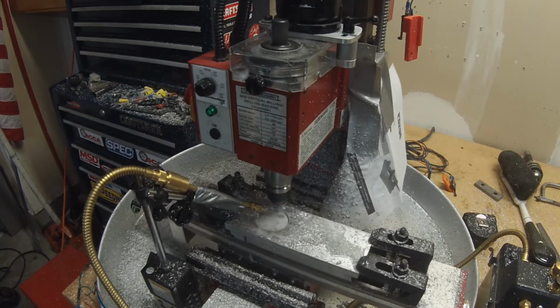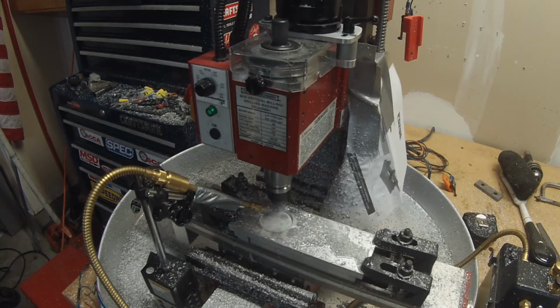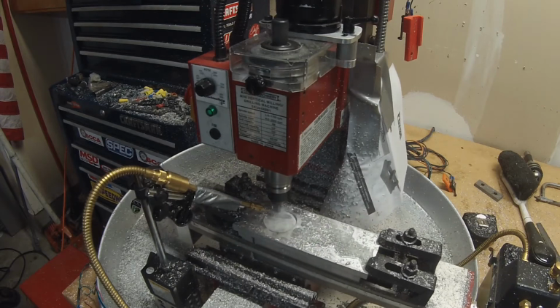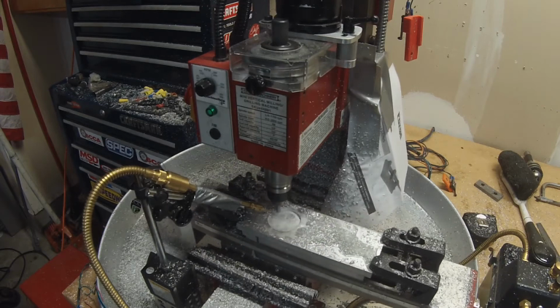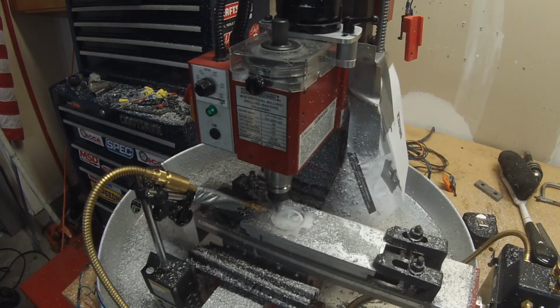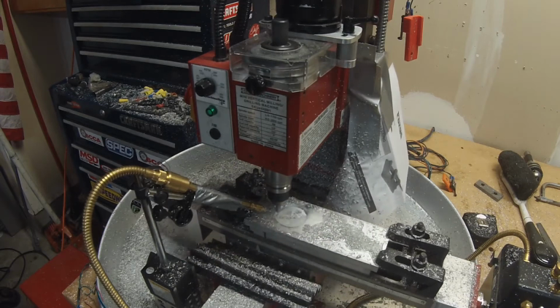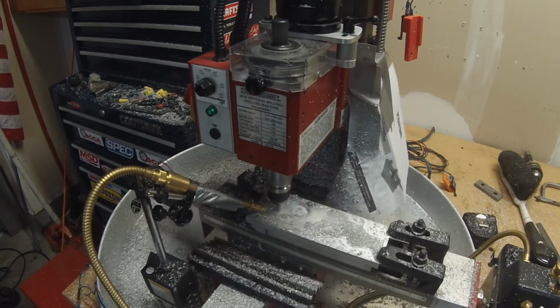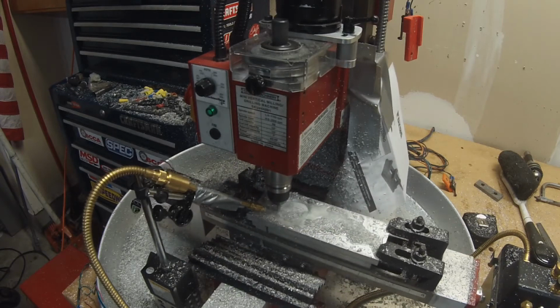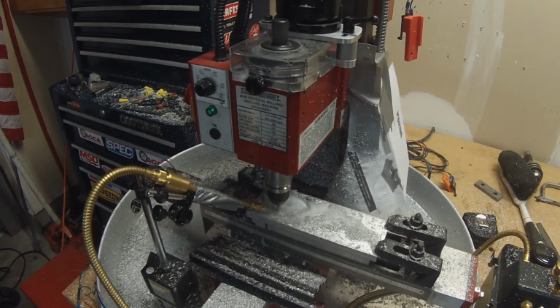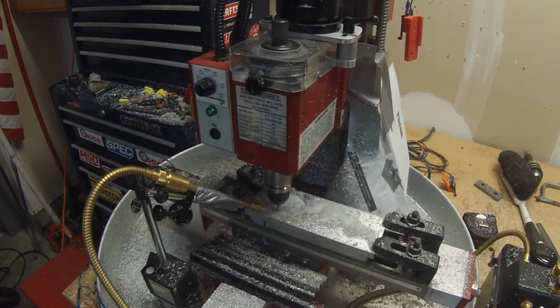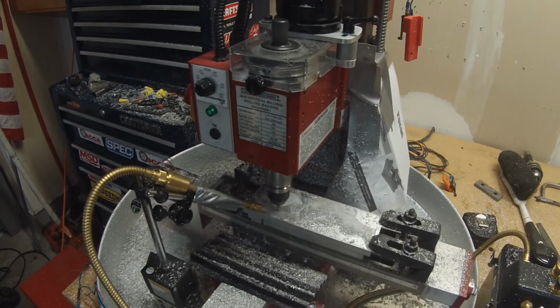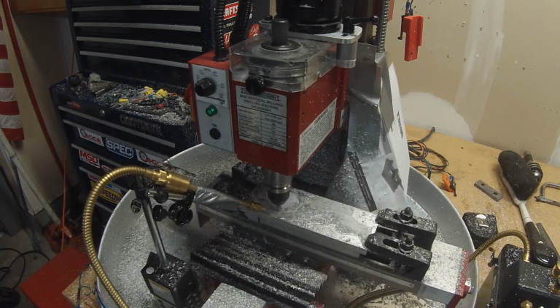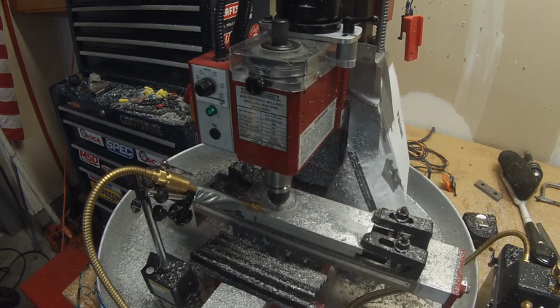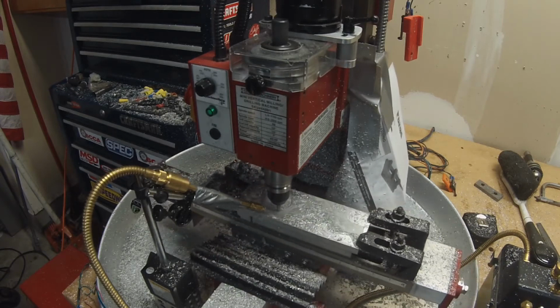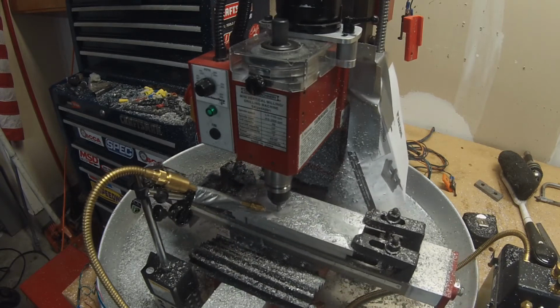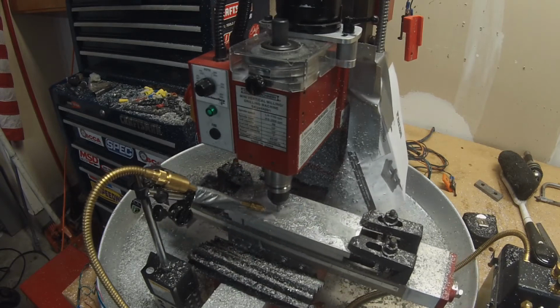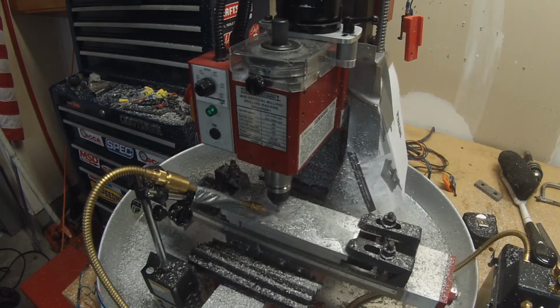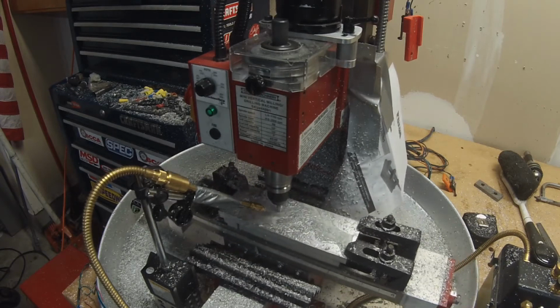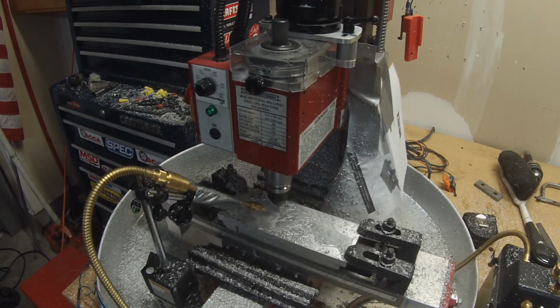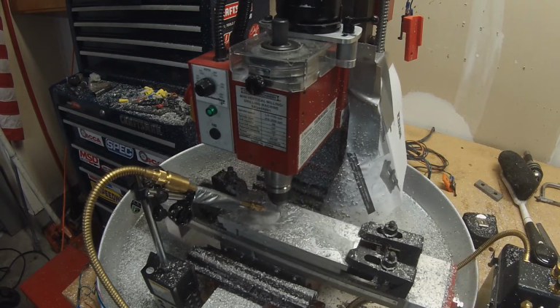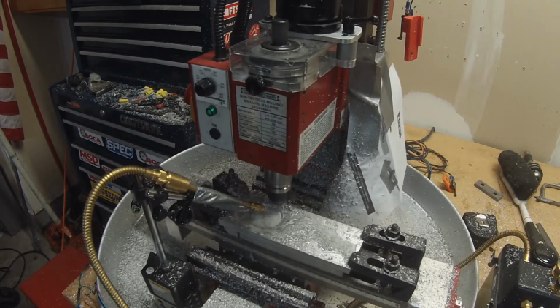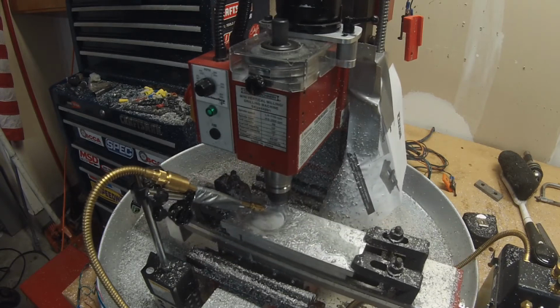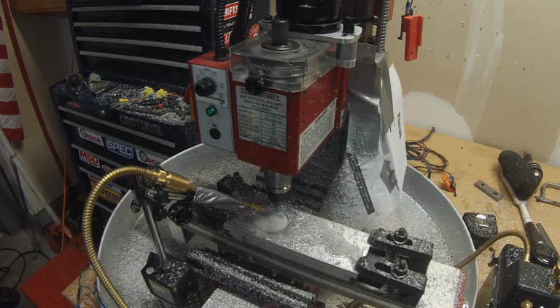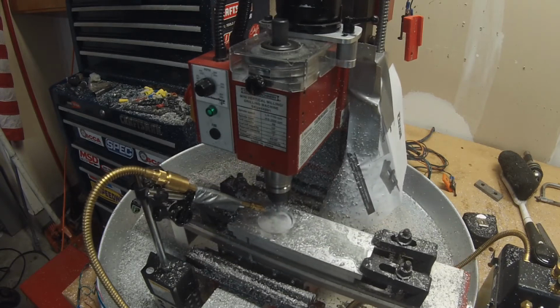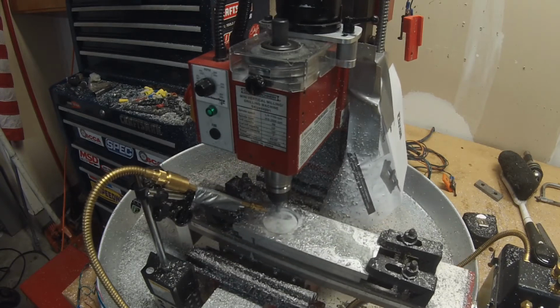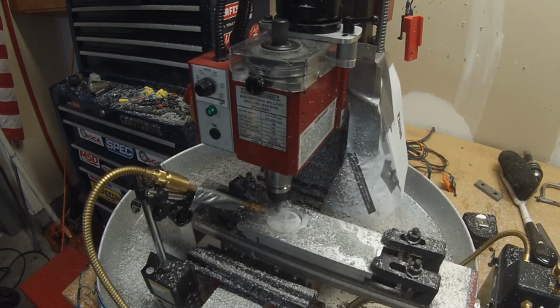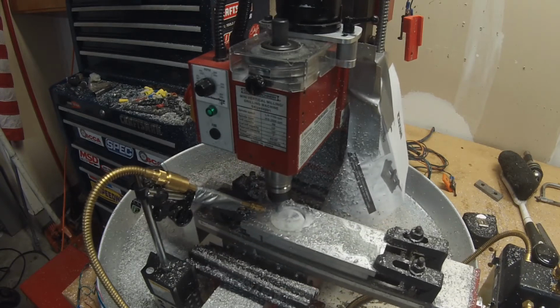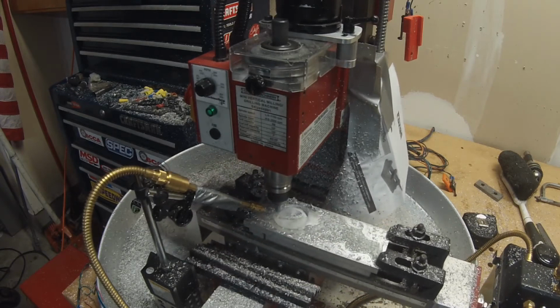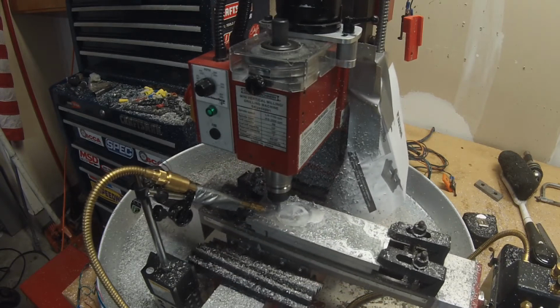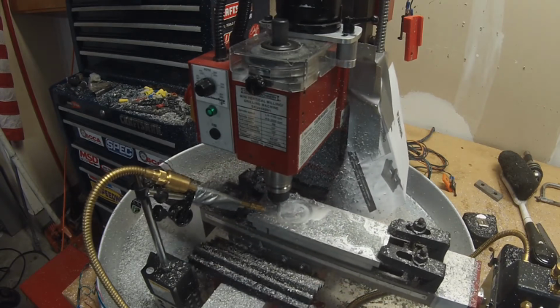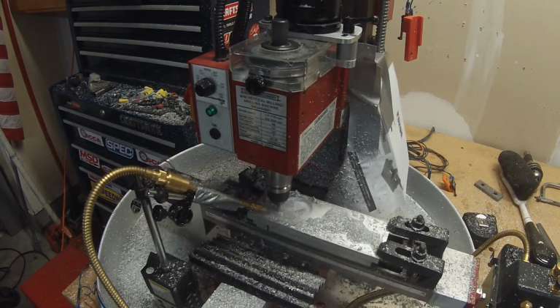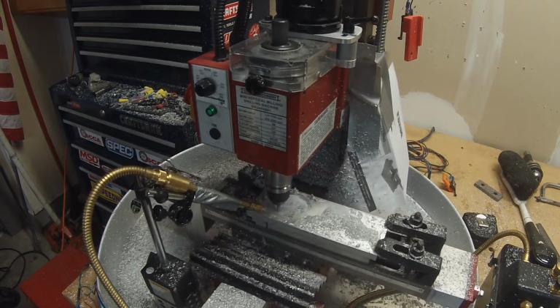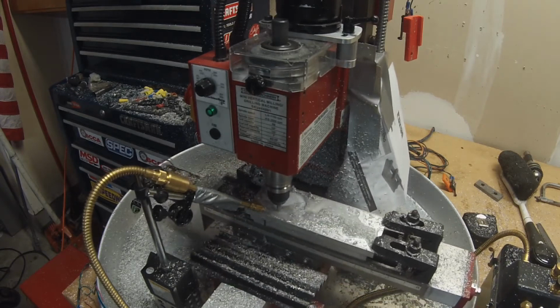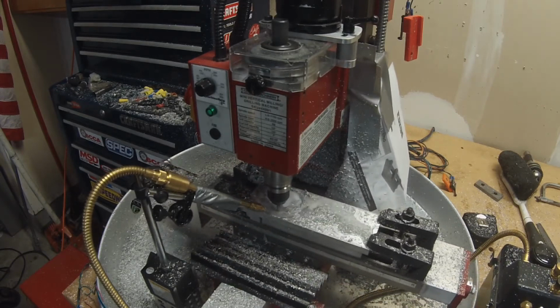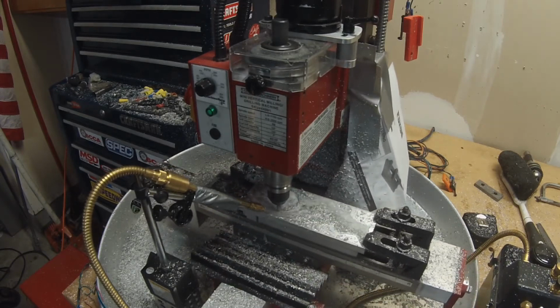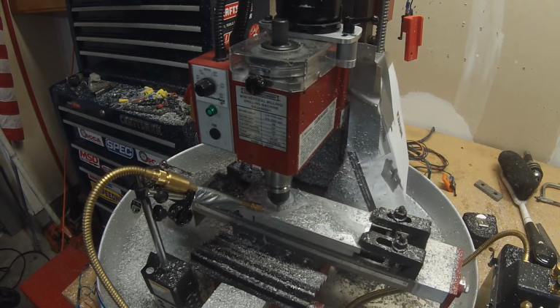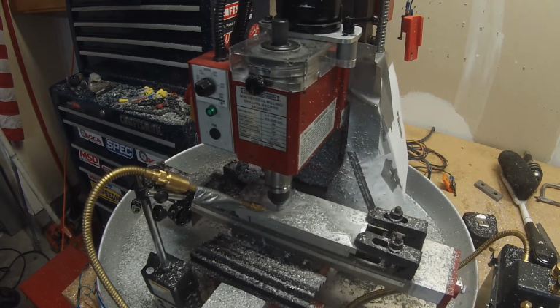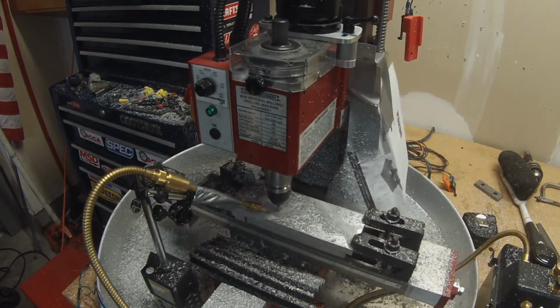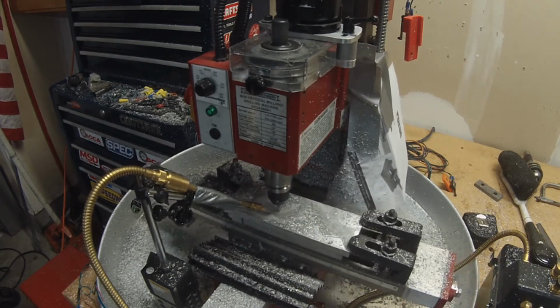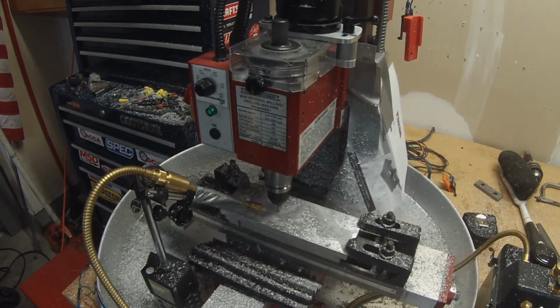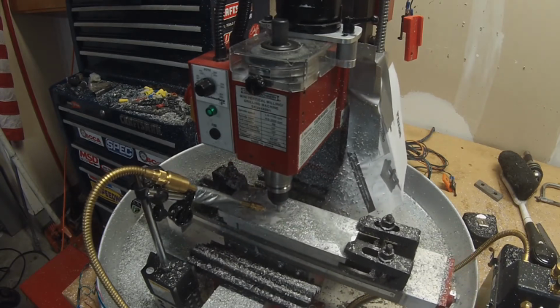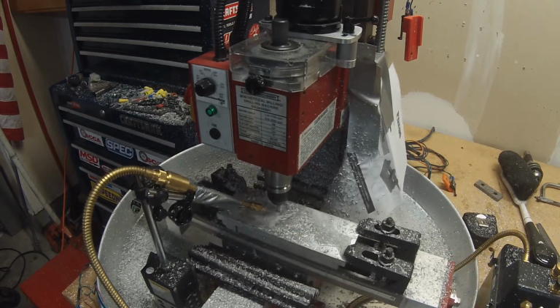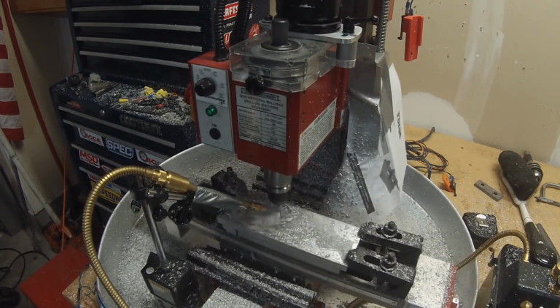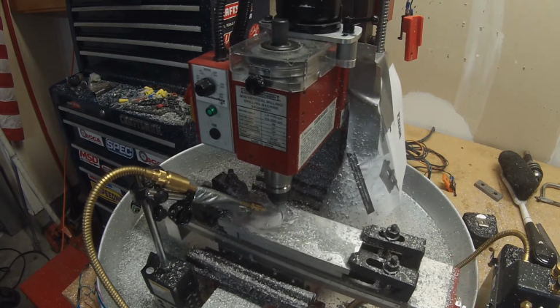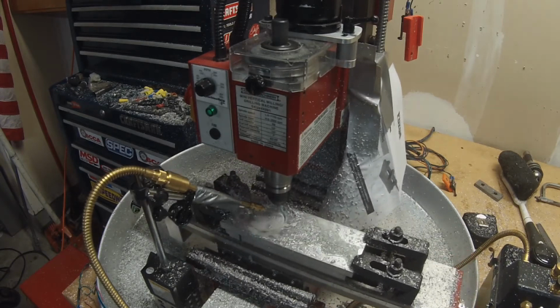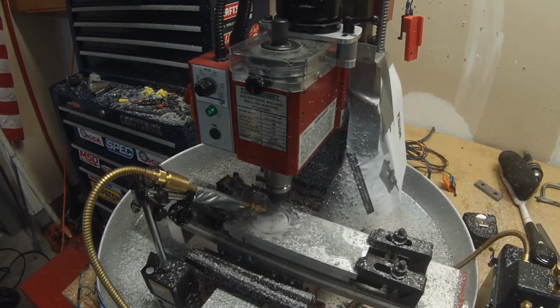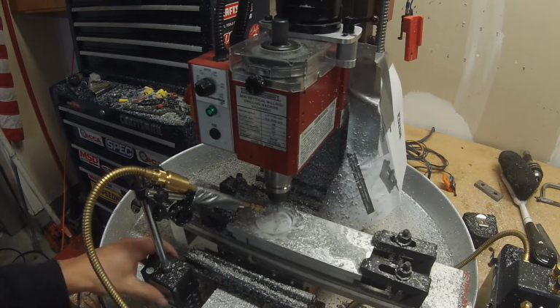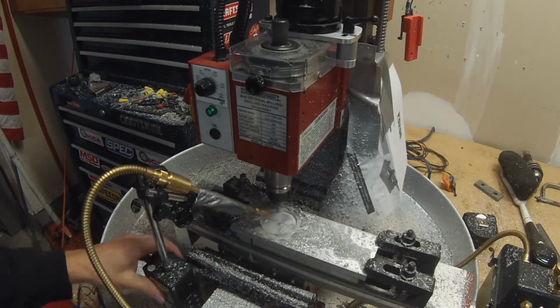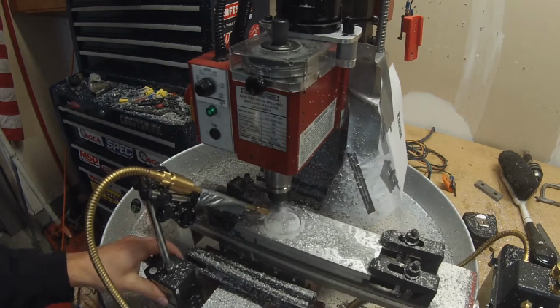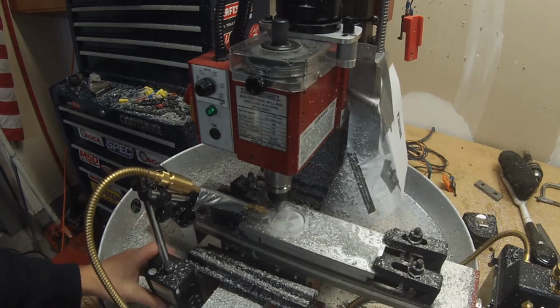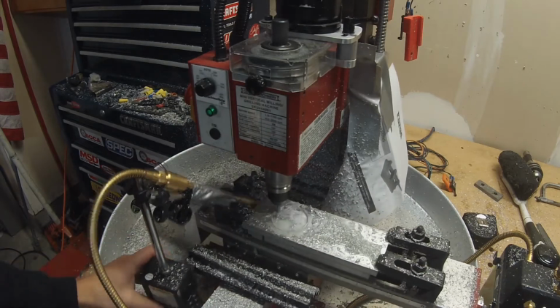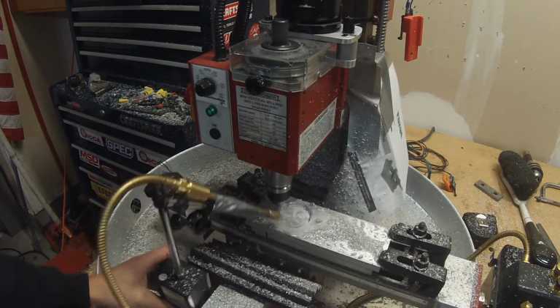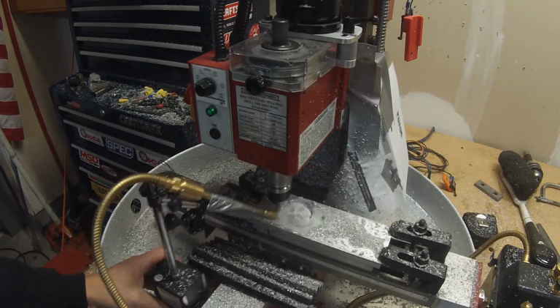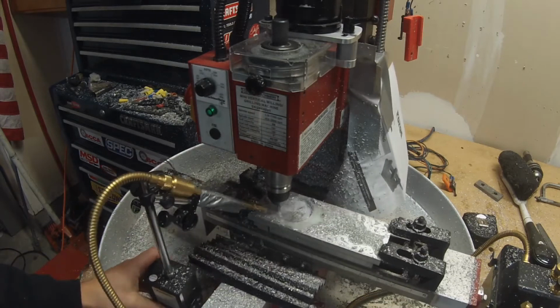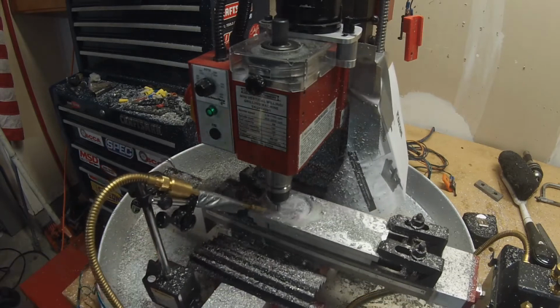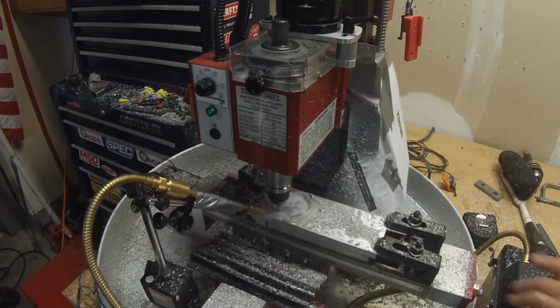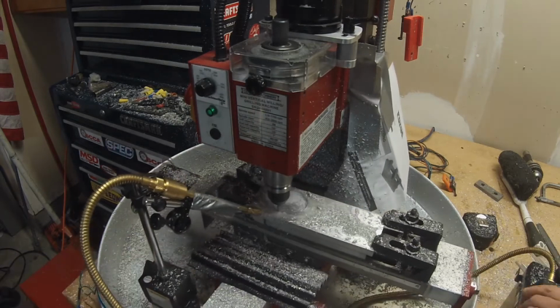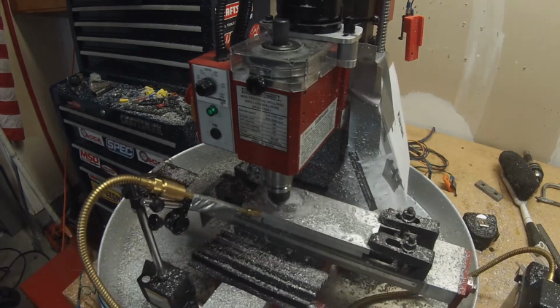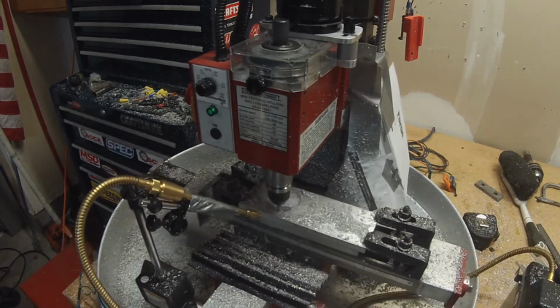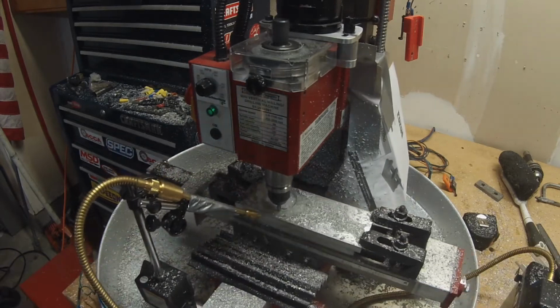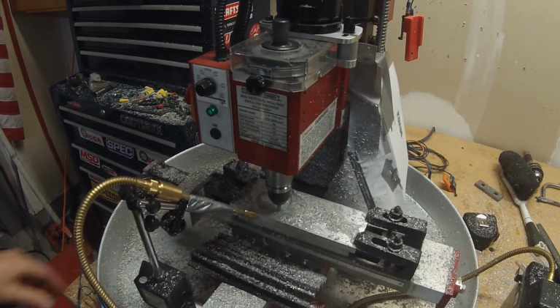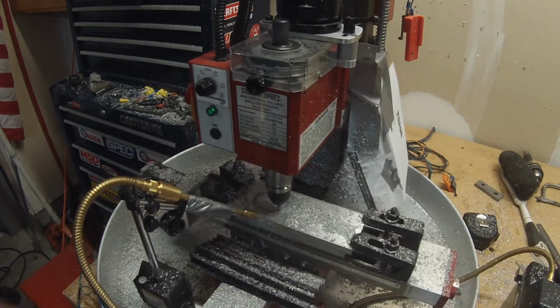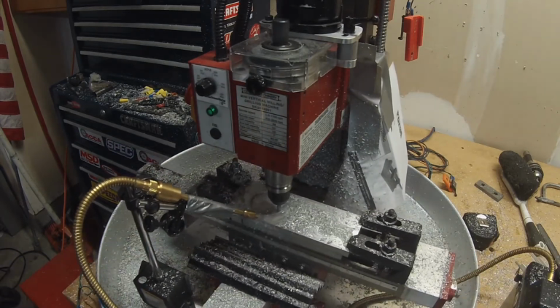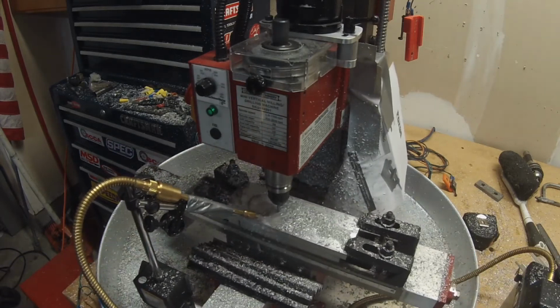This is sped up about eight times — this part overall takes about an hour and a half to run at this point.